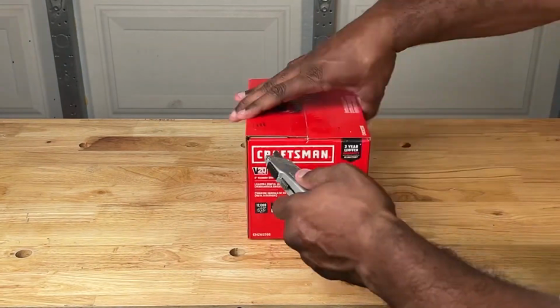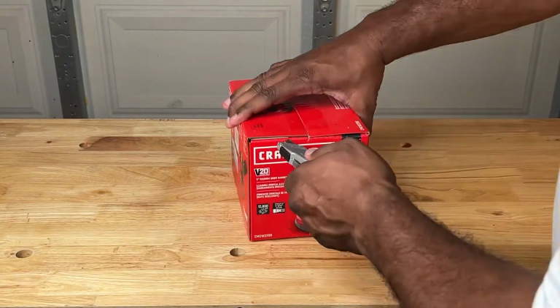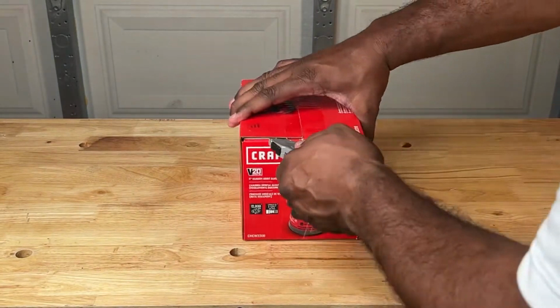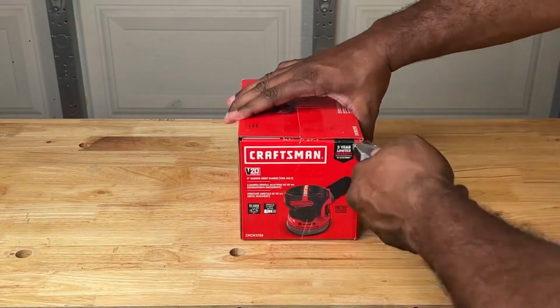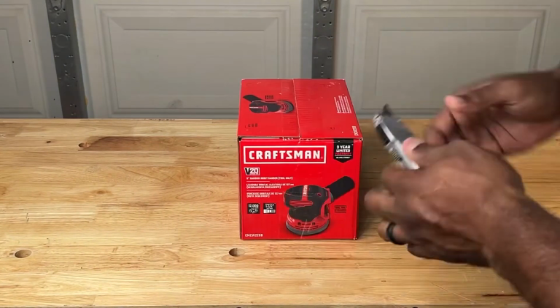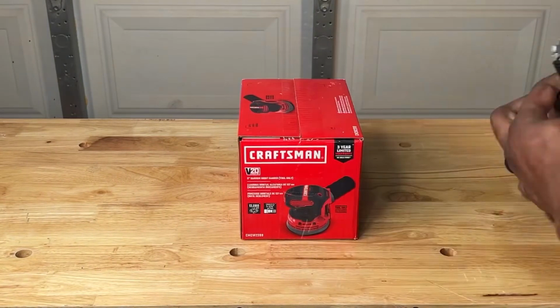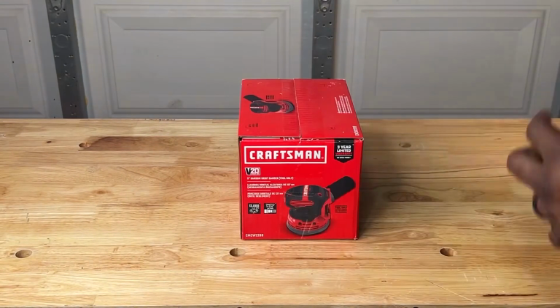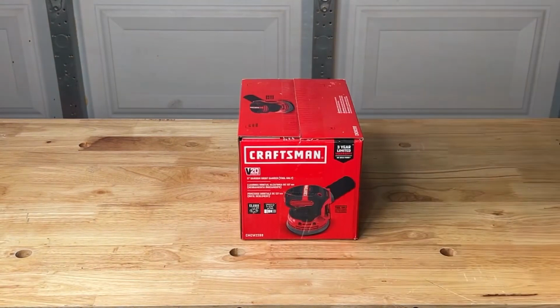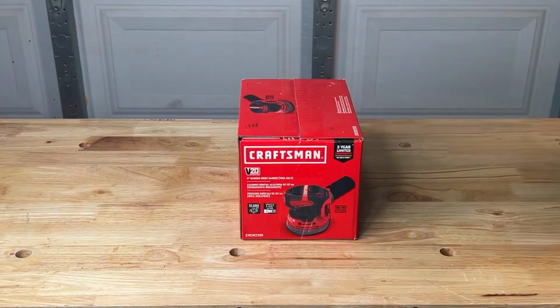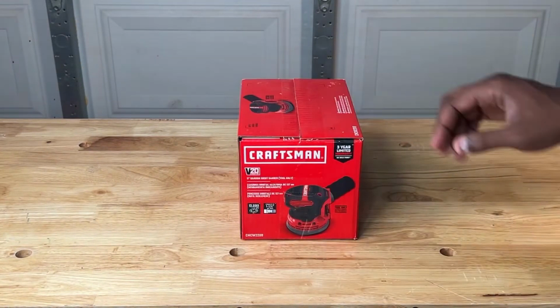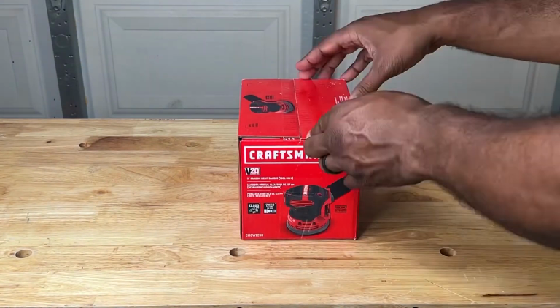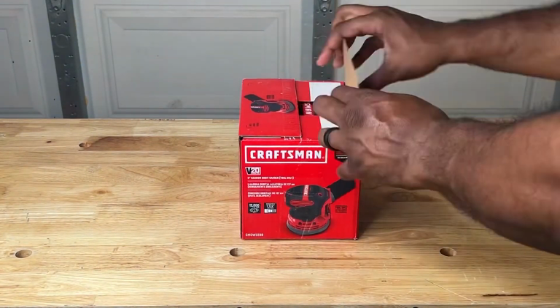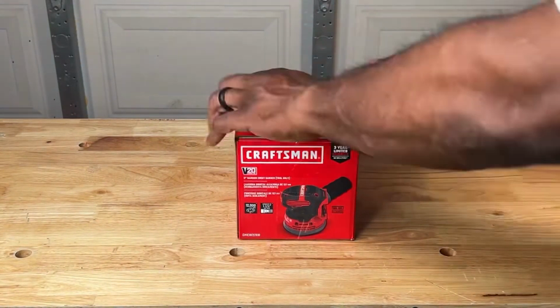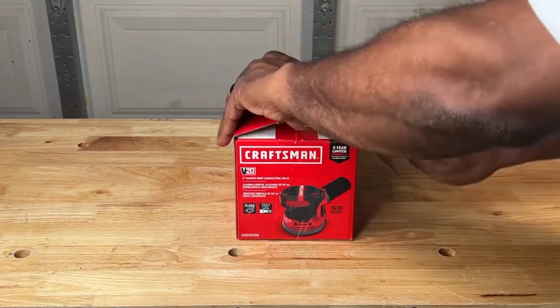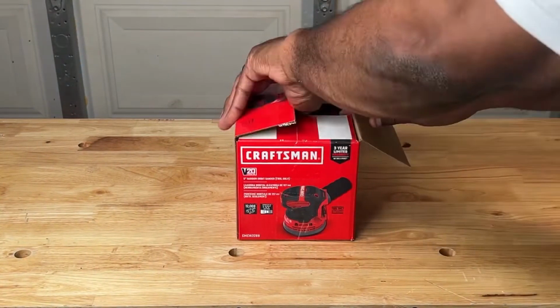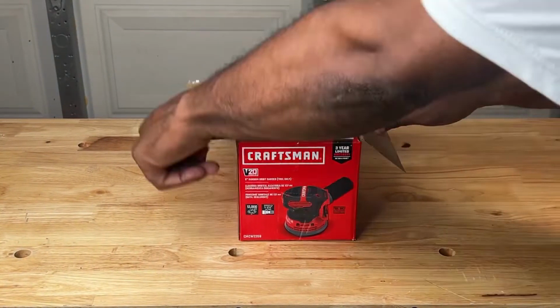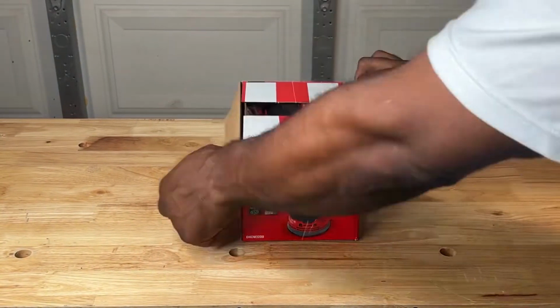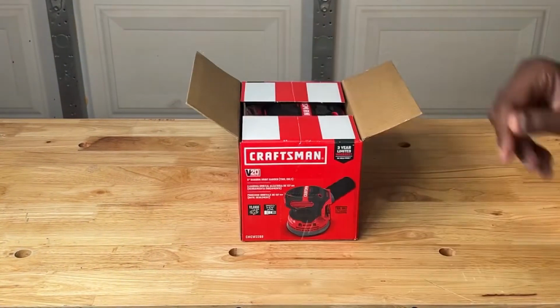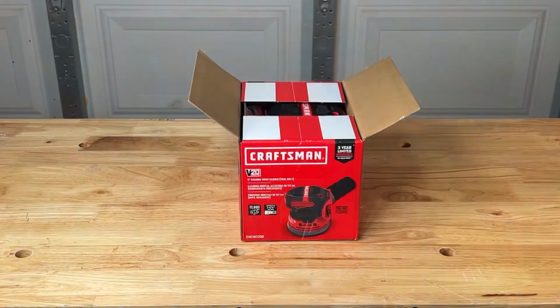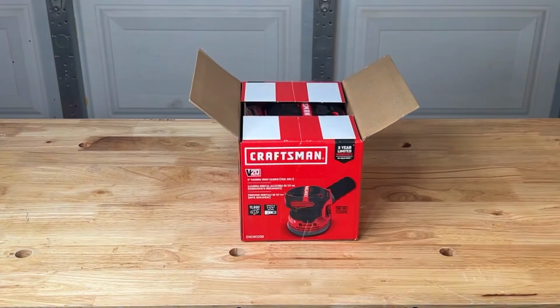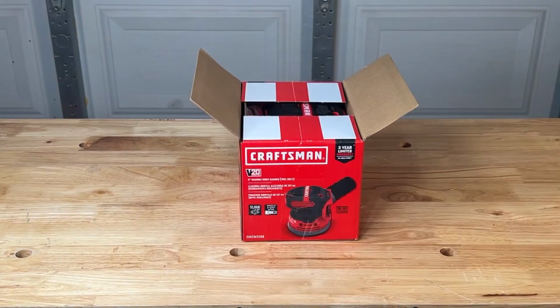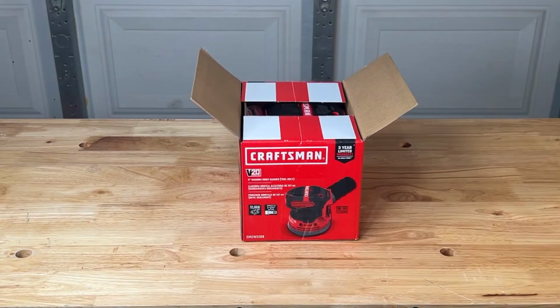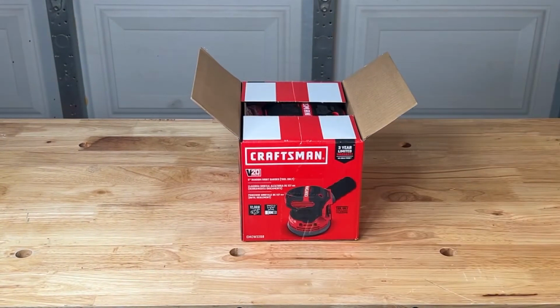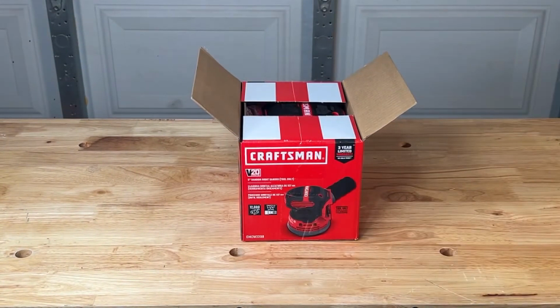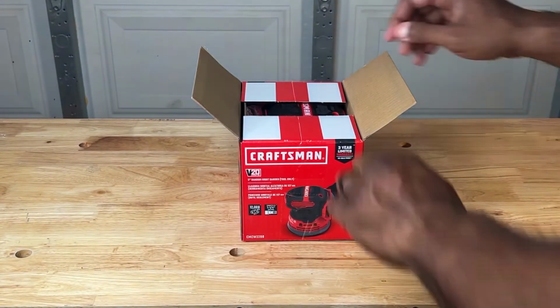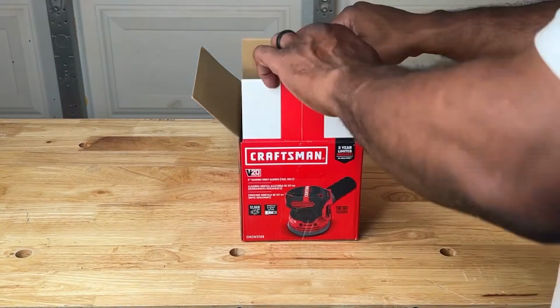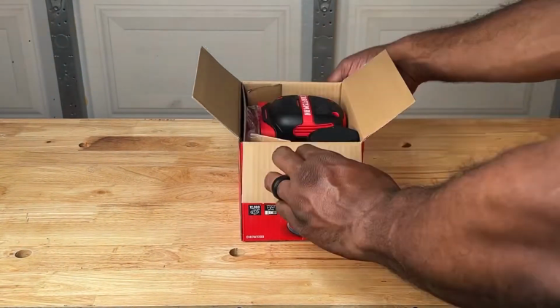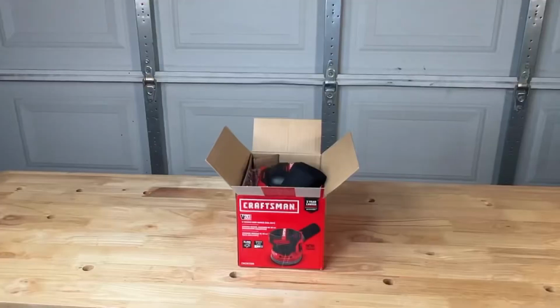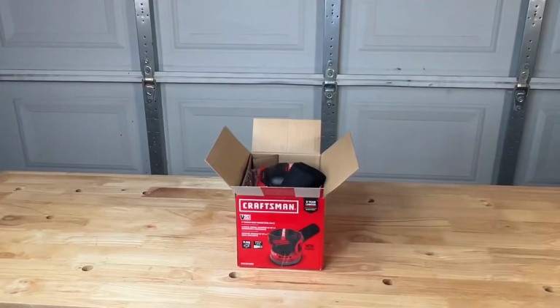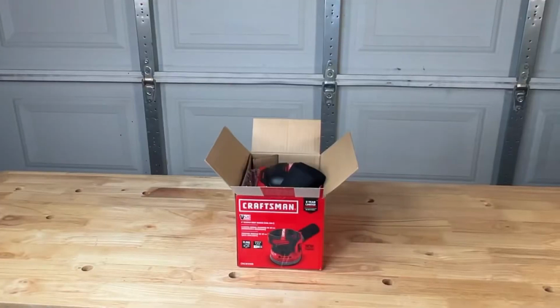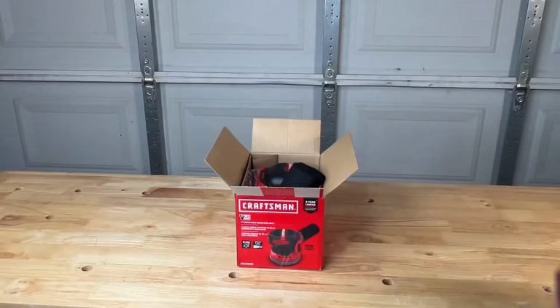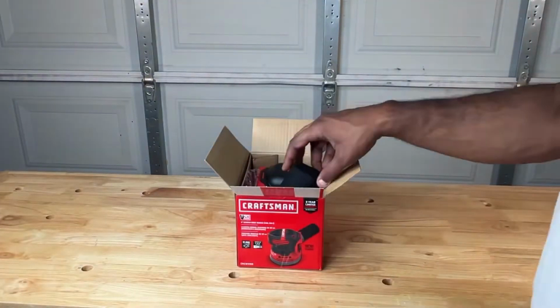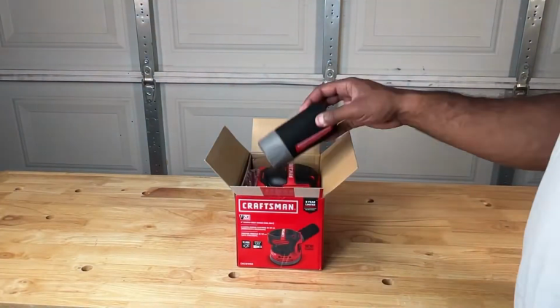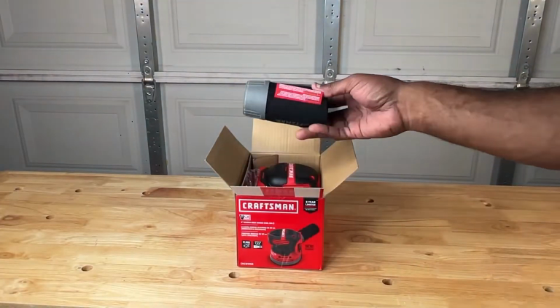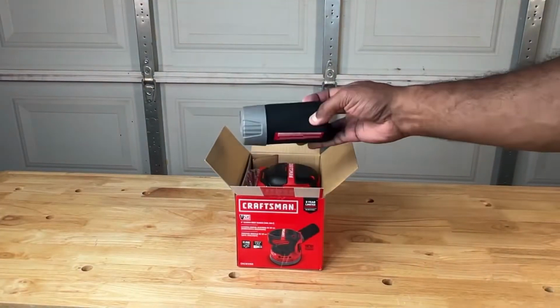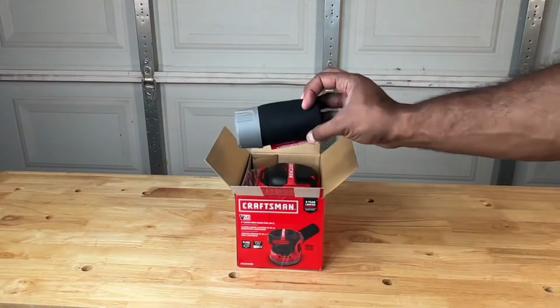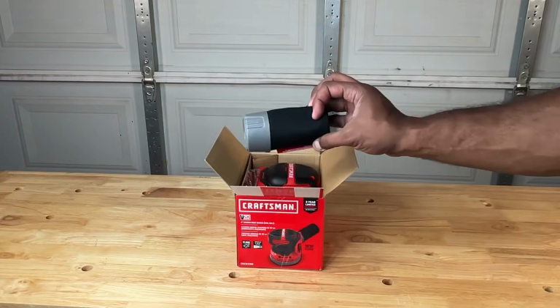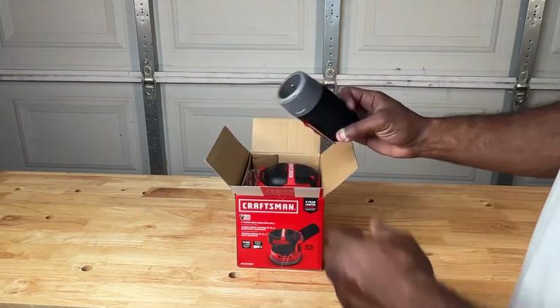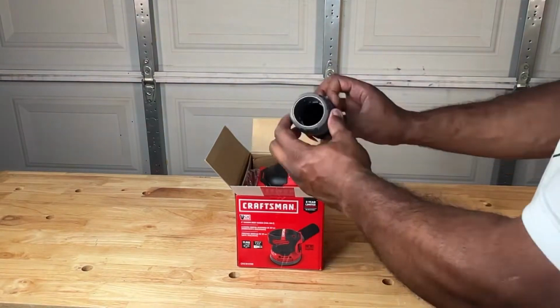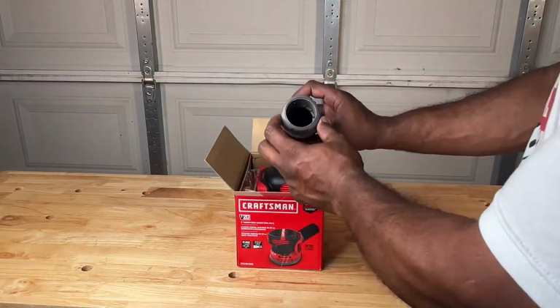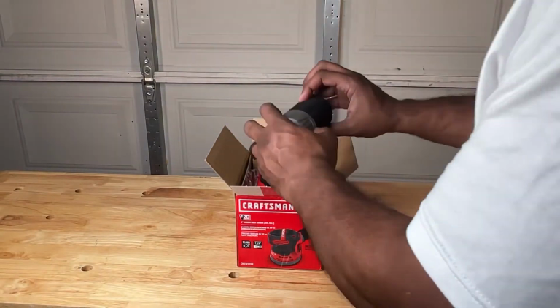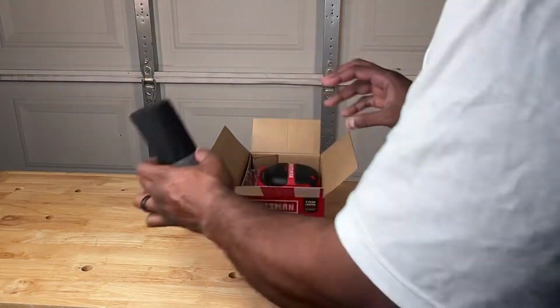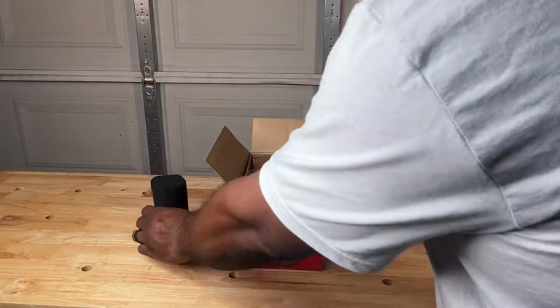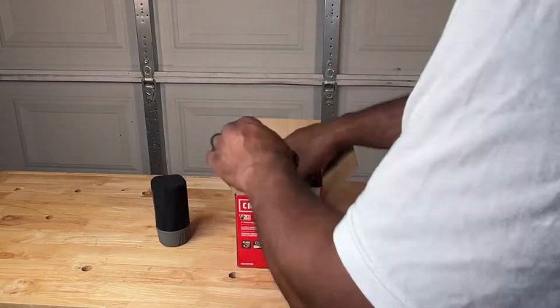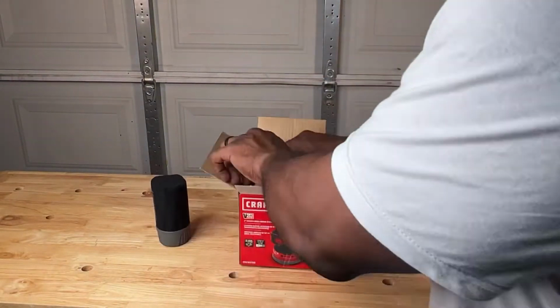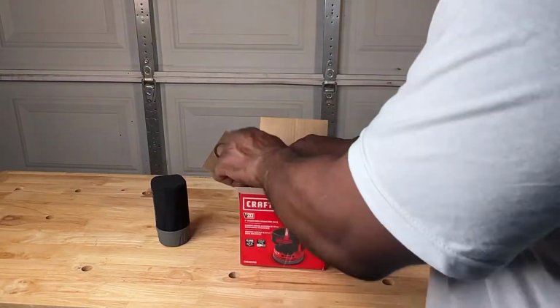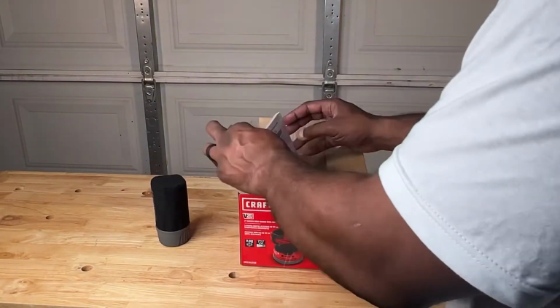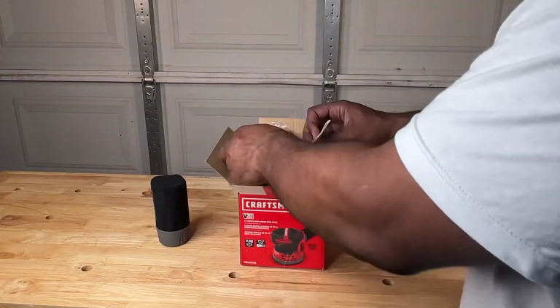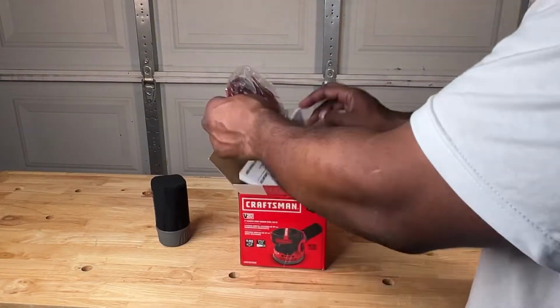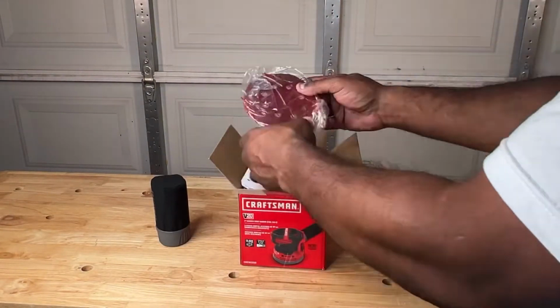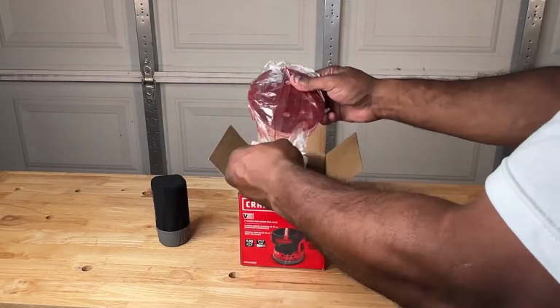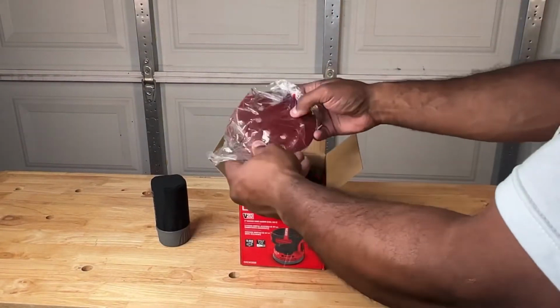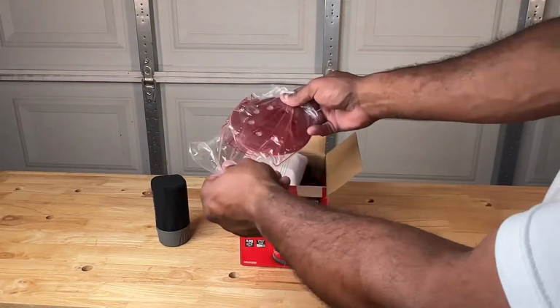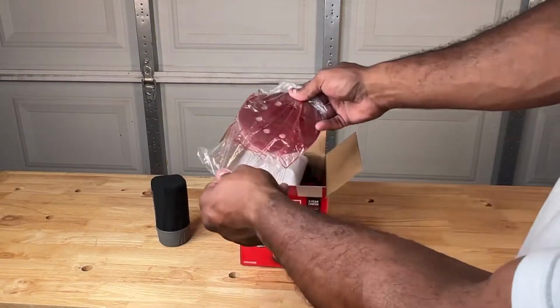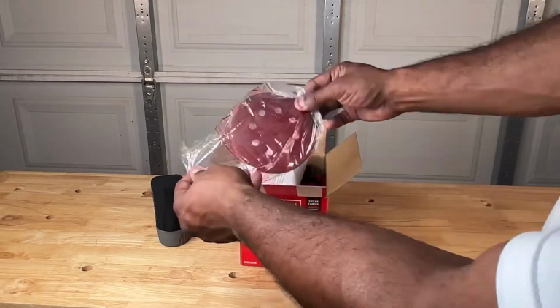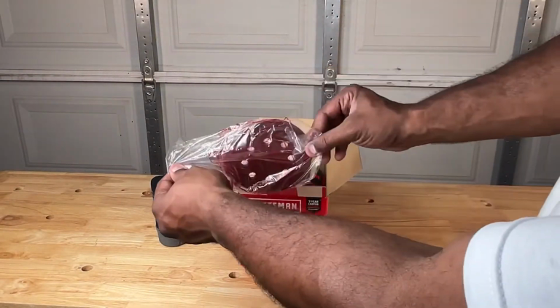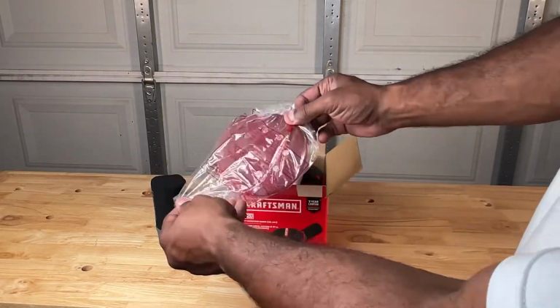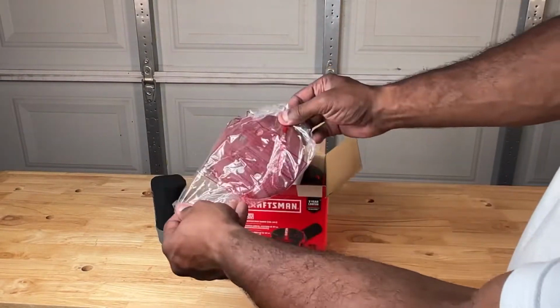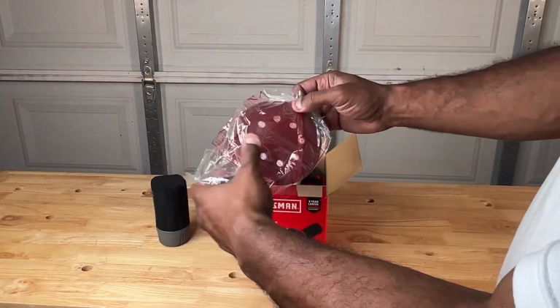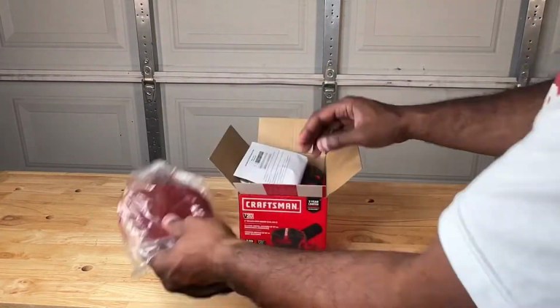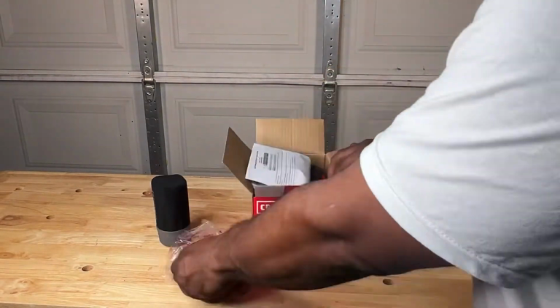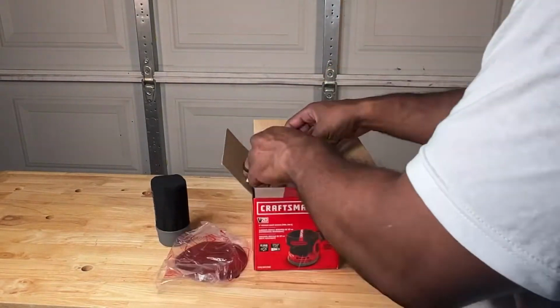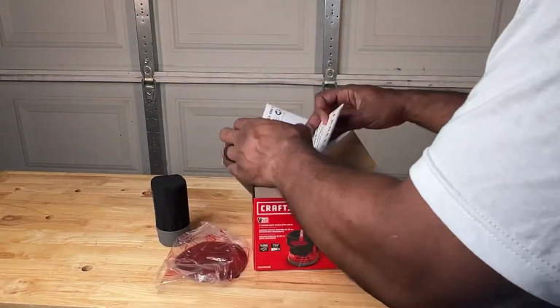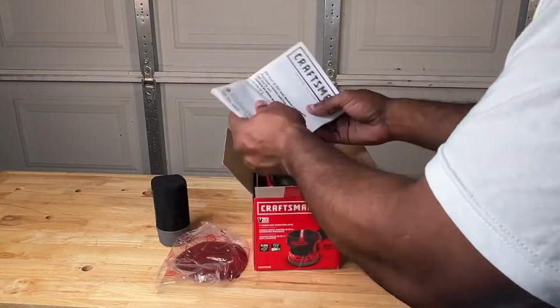Opening up the box, there was a pretty simple setup. There was the dust port attachment, some sanding paper samples, and a manual.